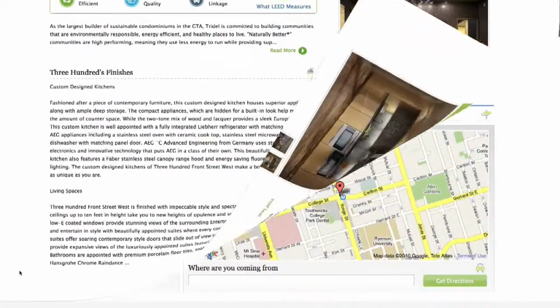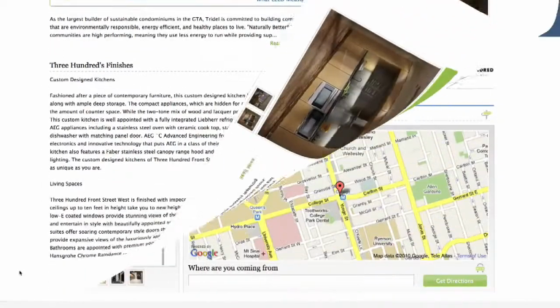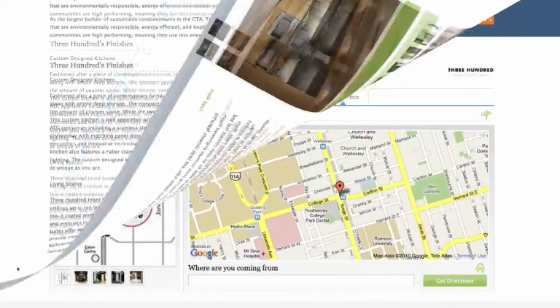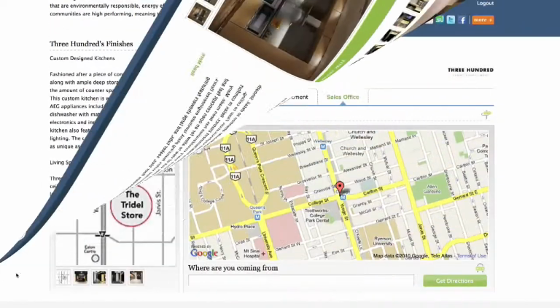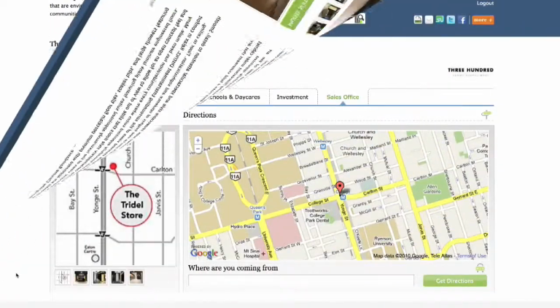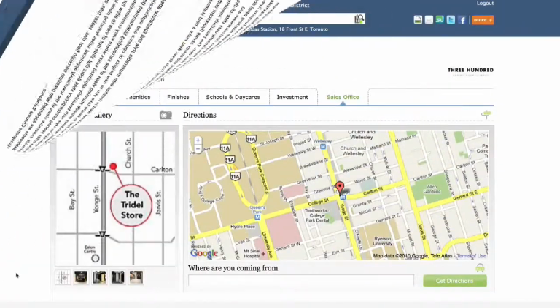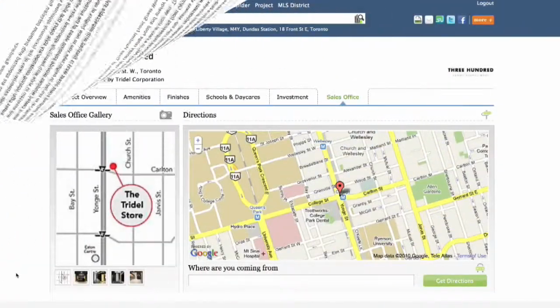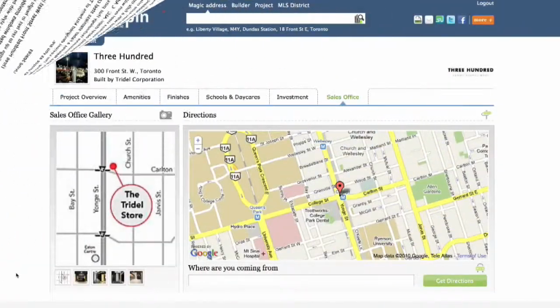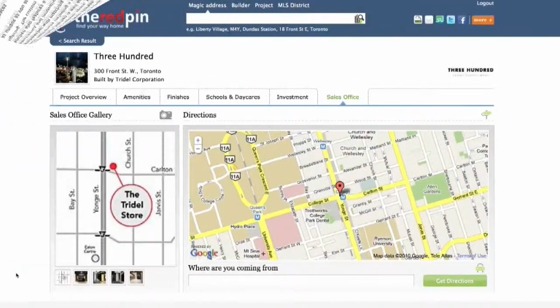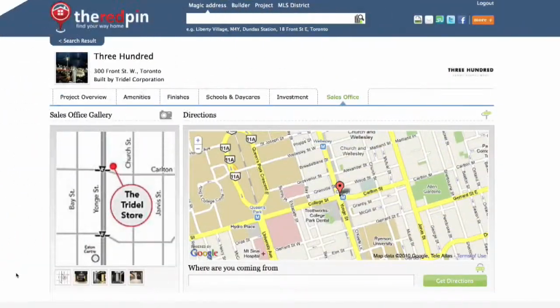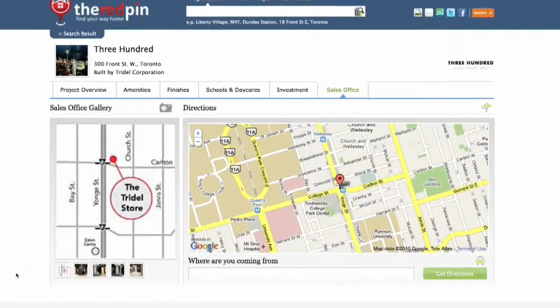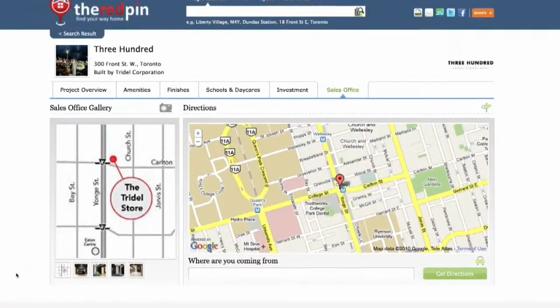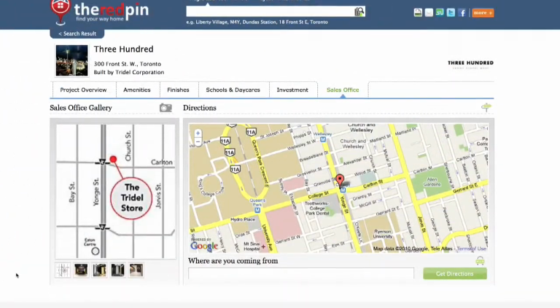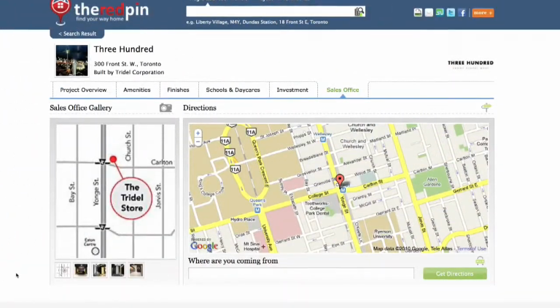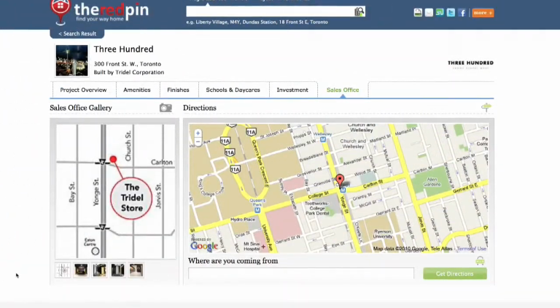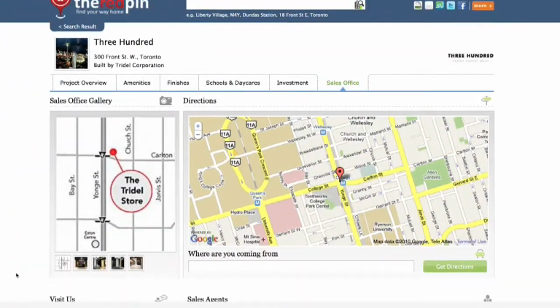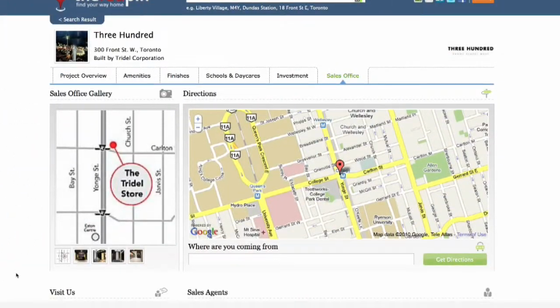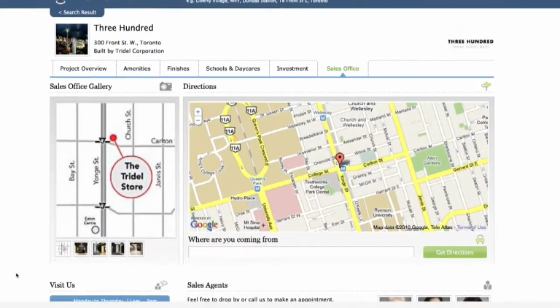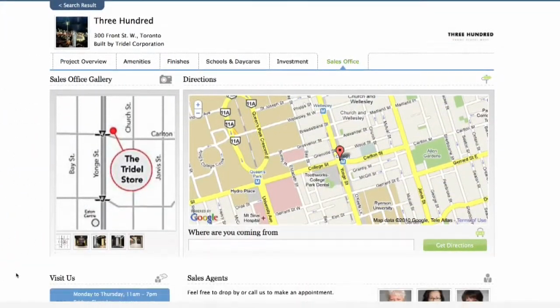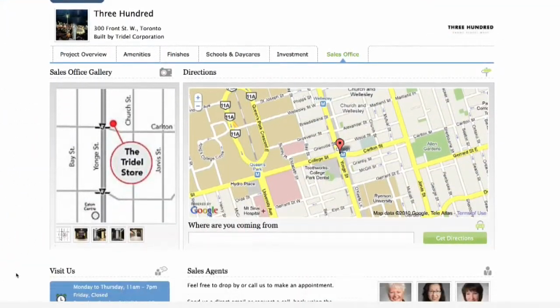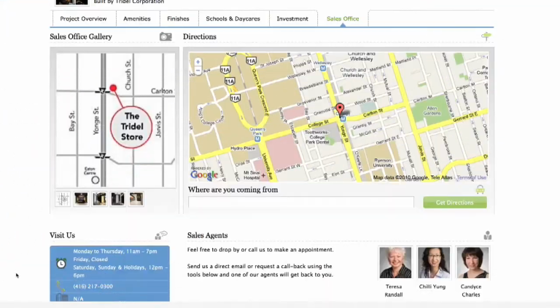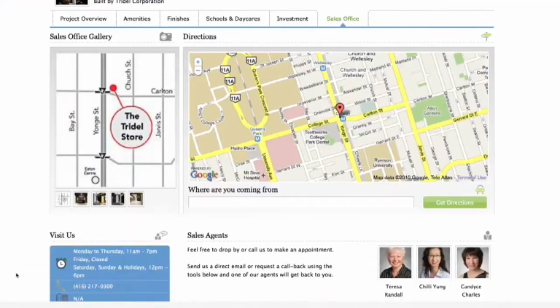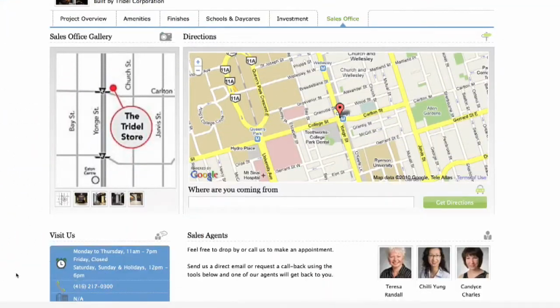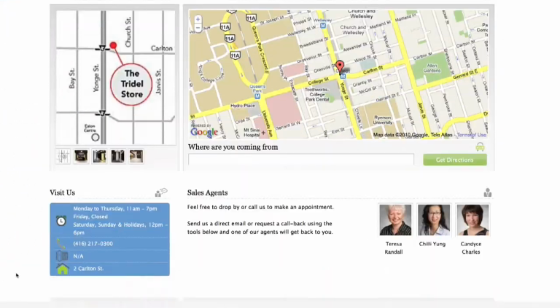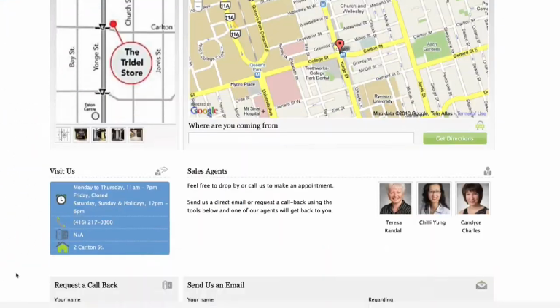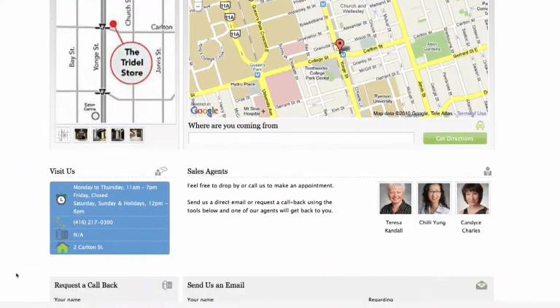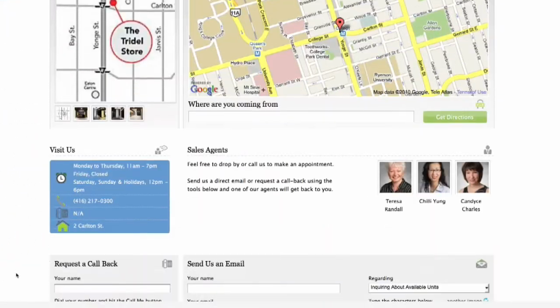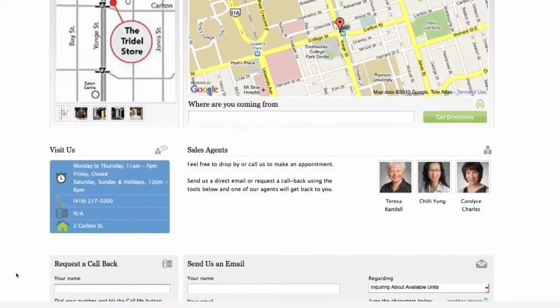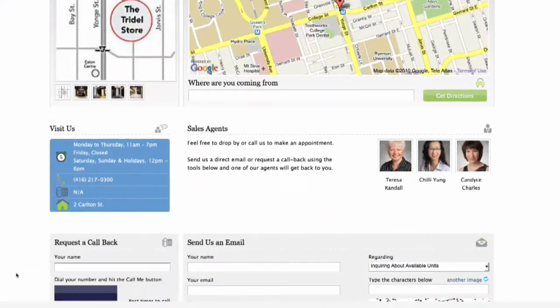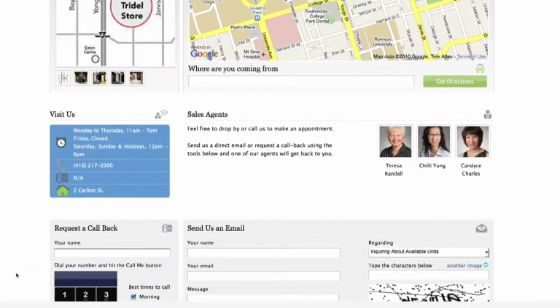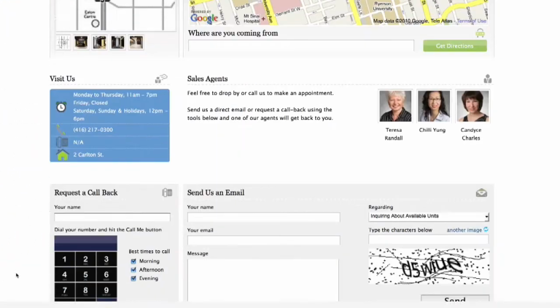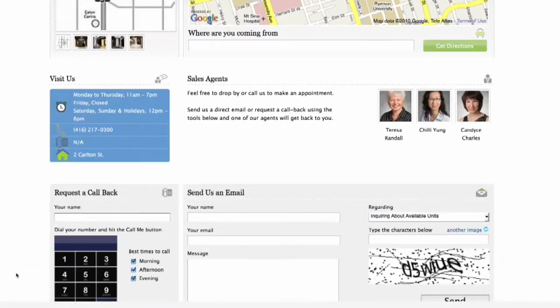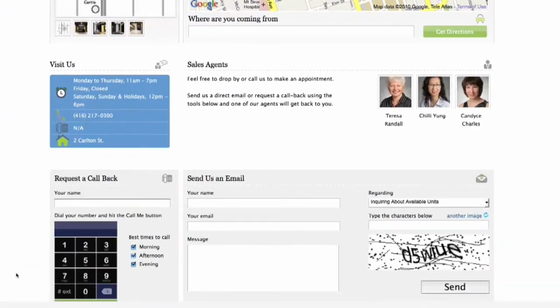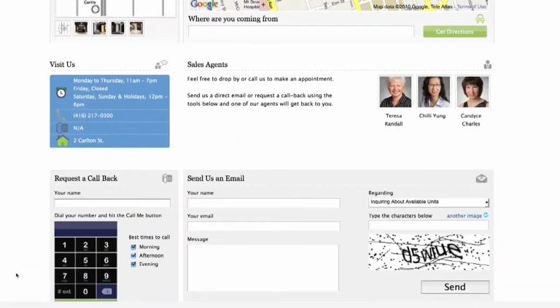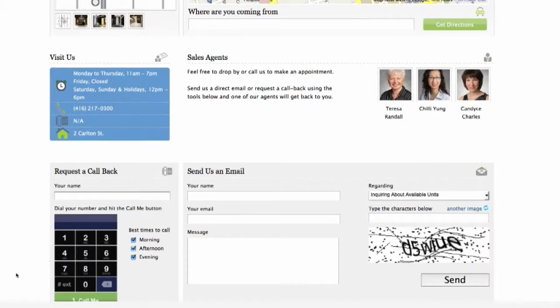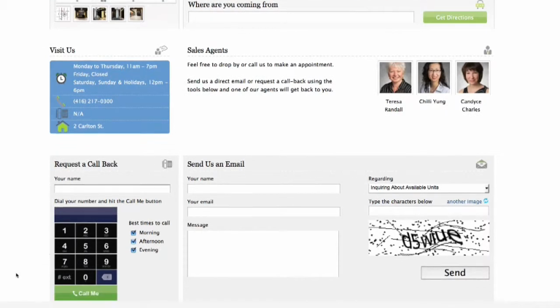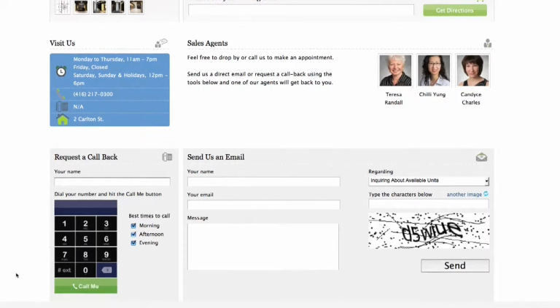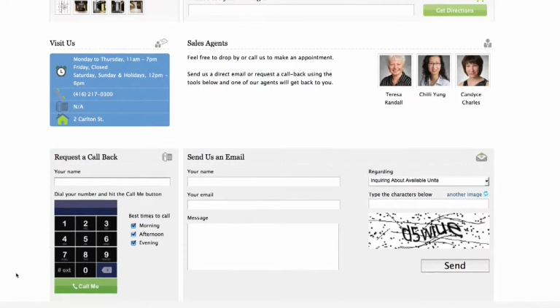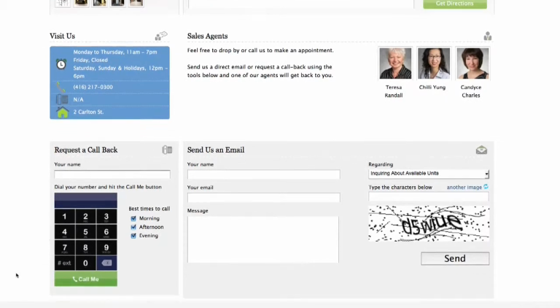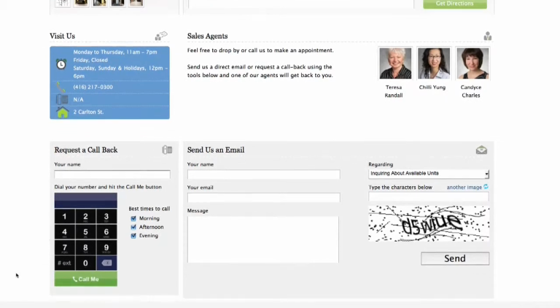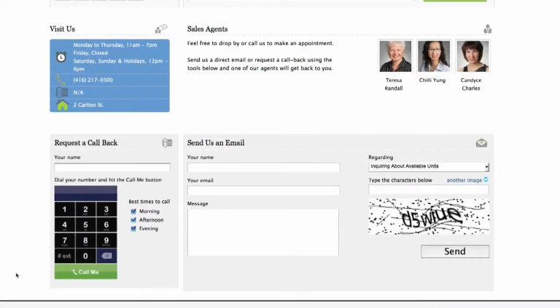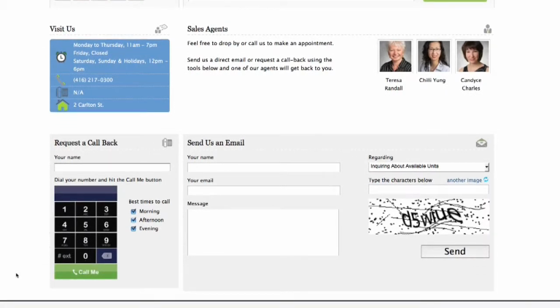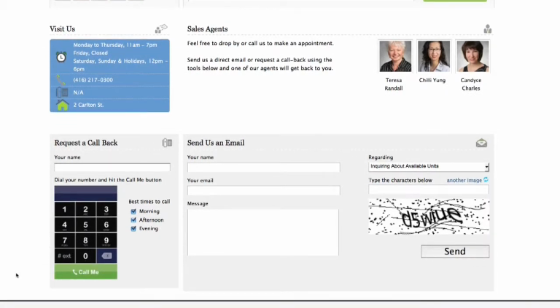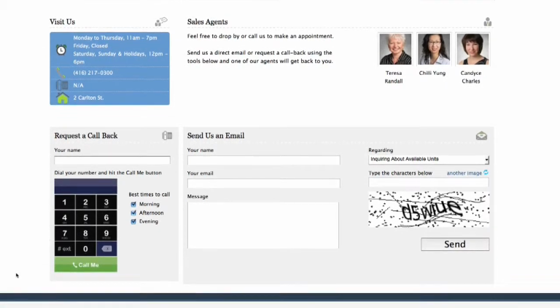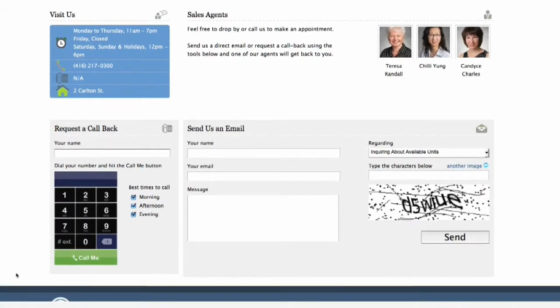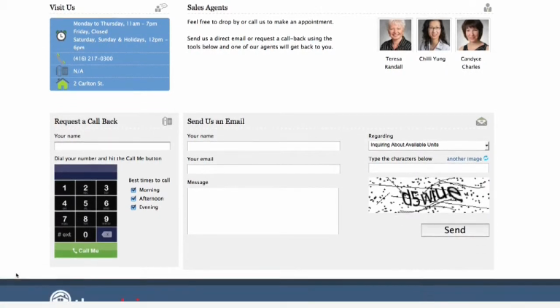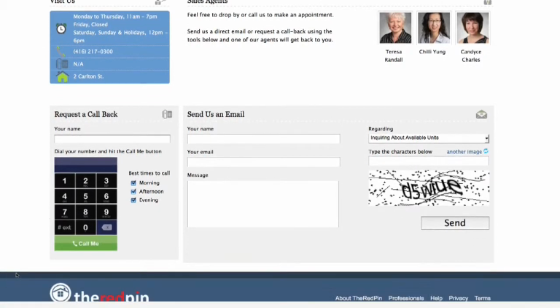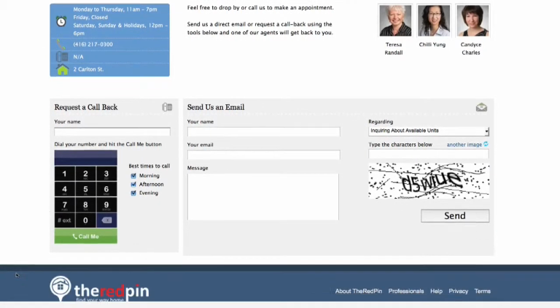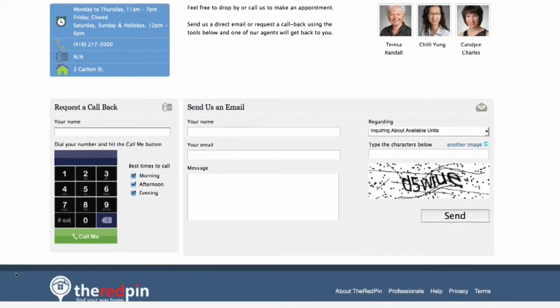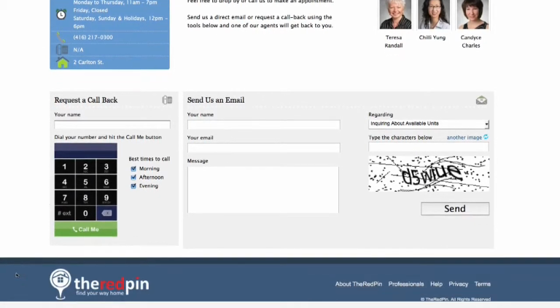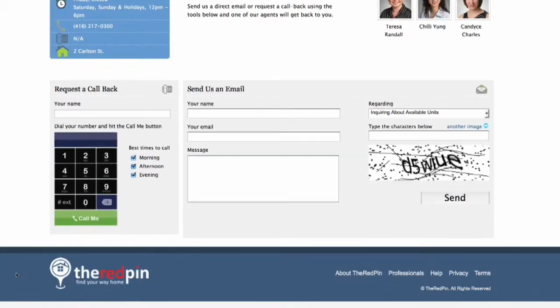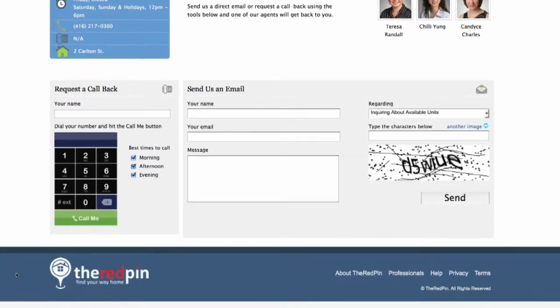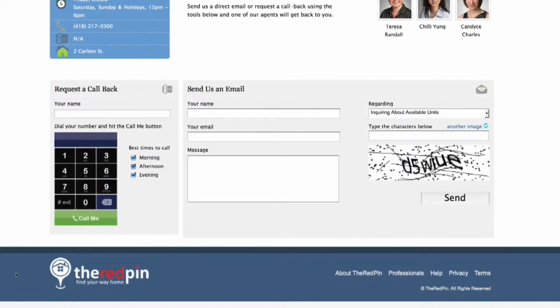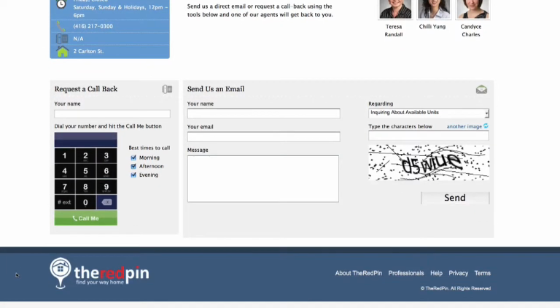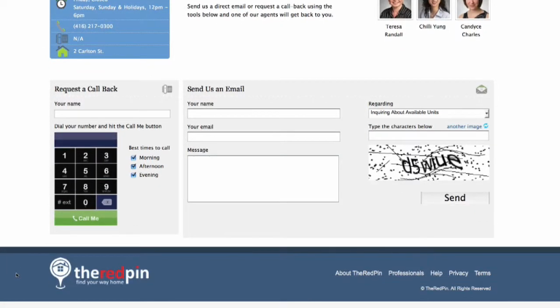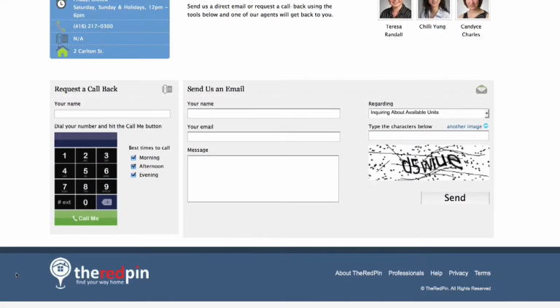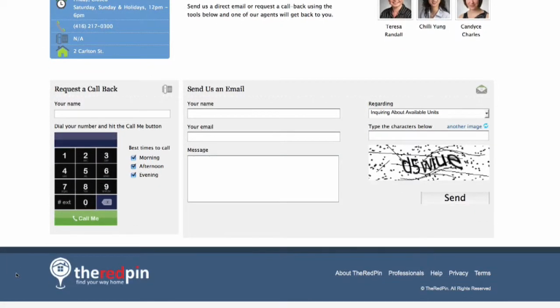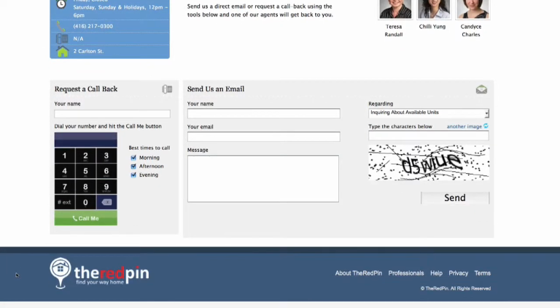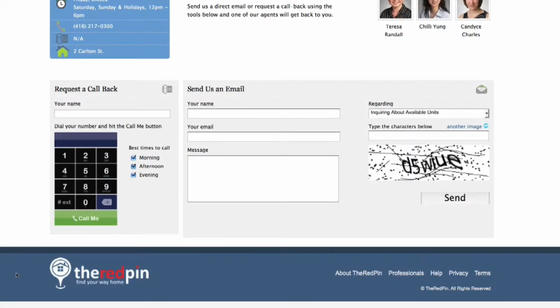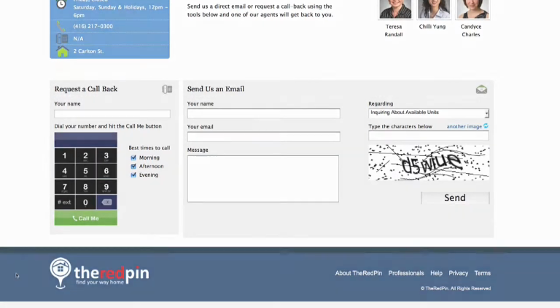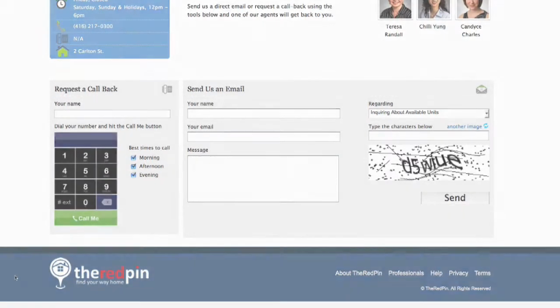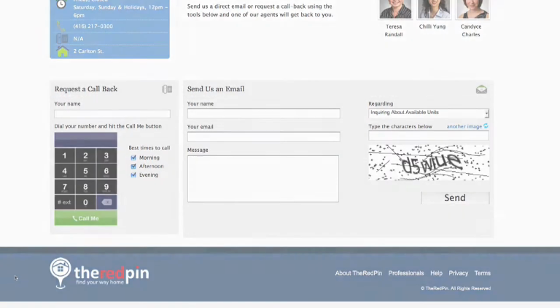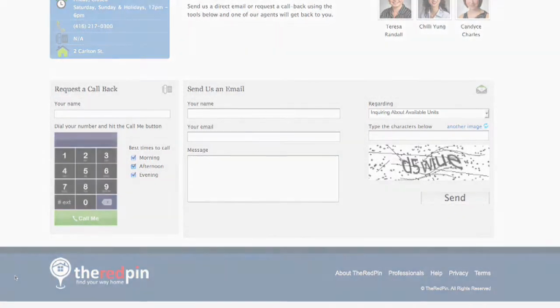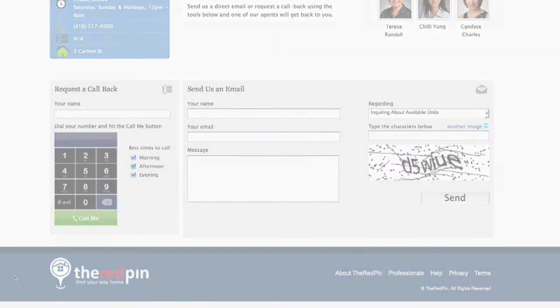And if you have questions, why not request a callback directly from the builder? The Red Pin gives you instant communication tools as well.